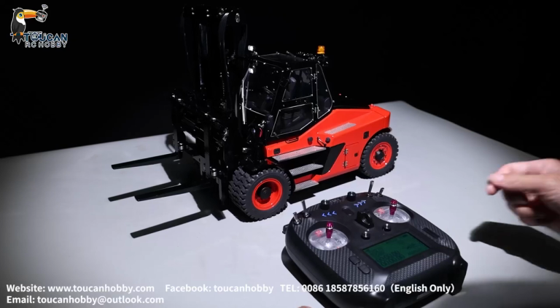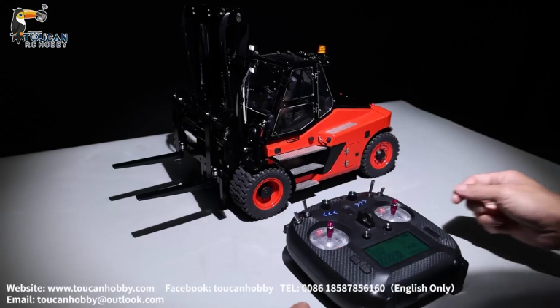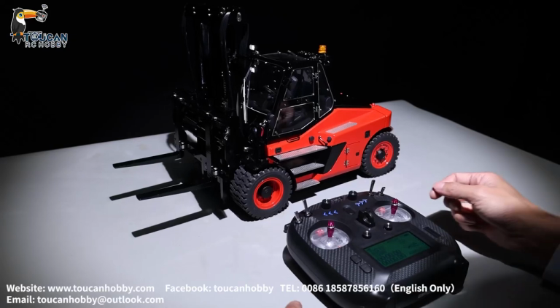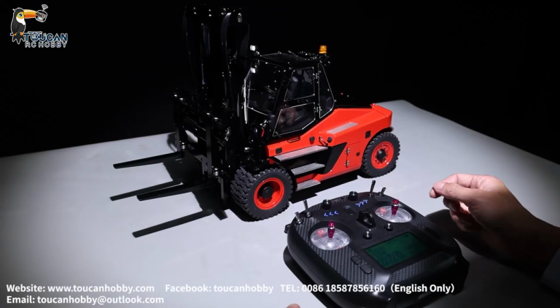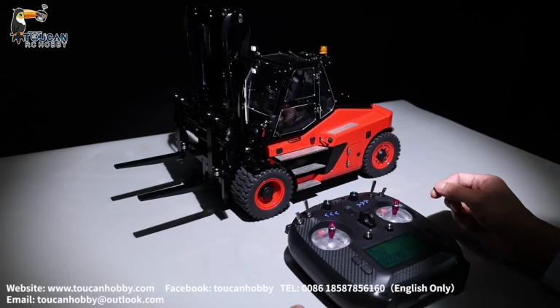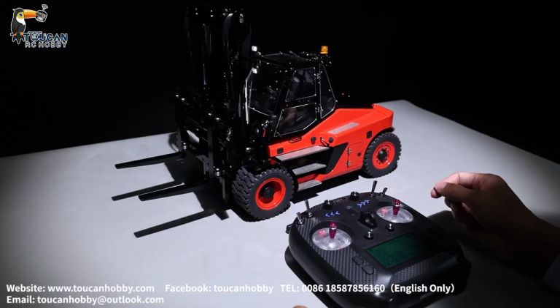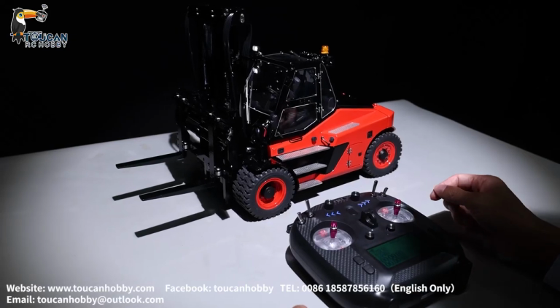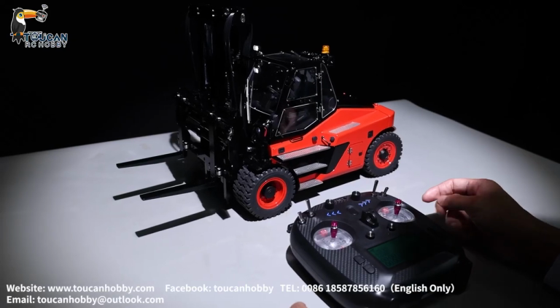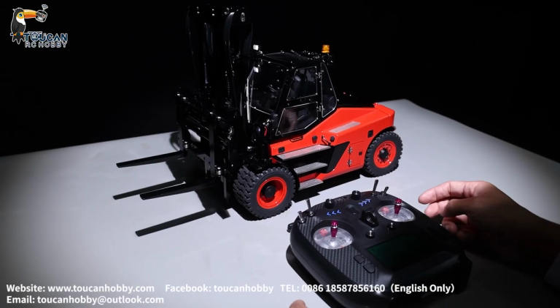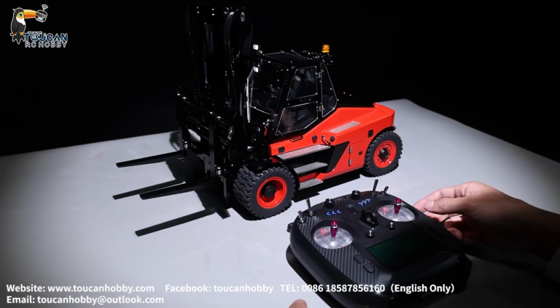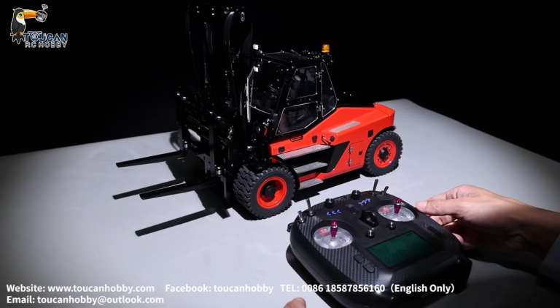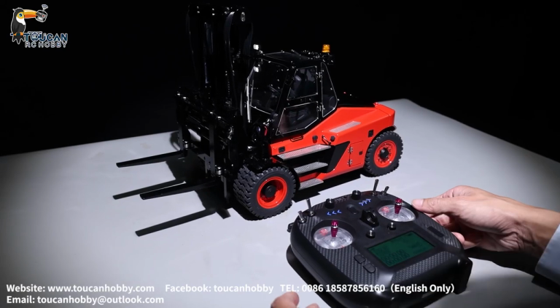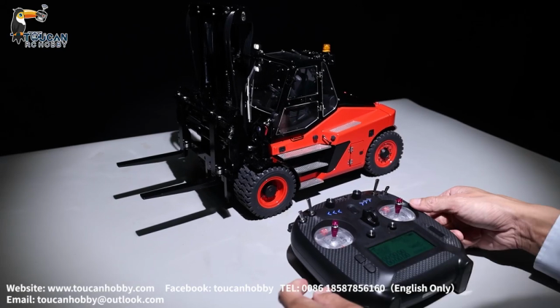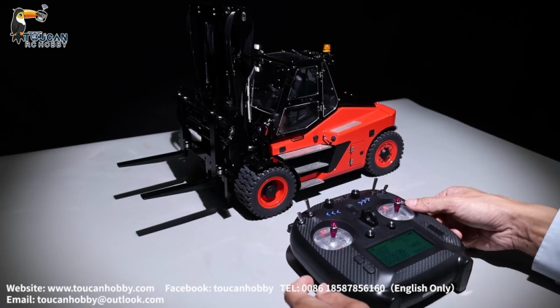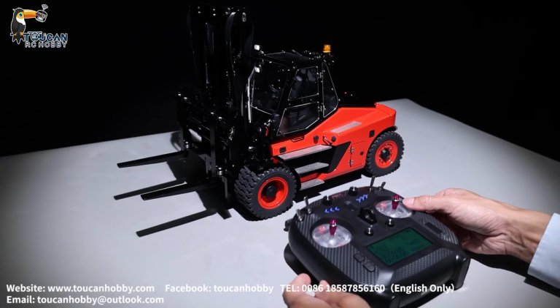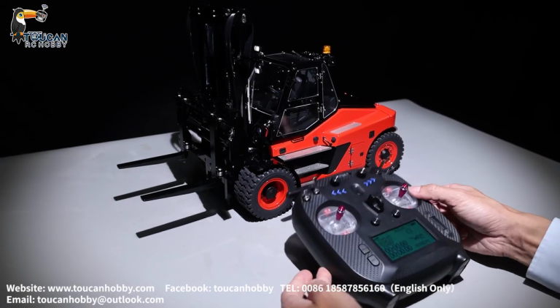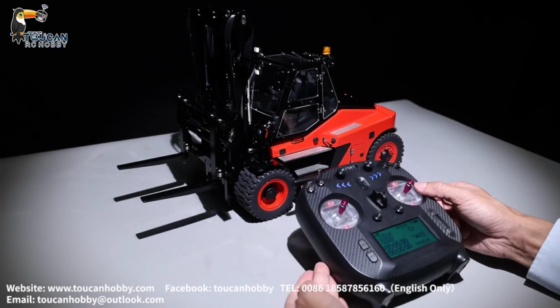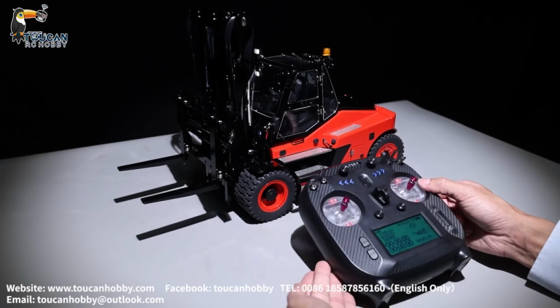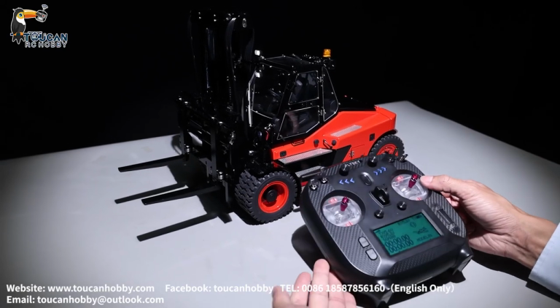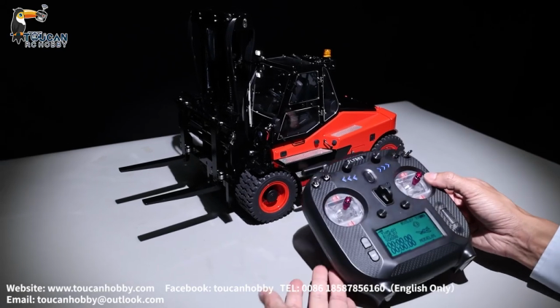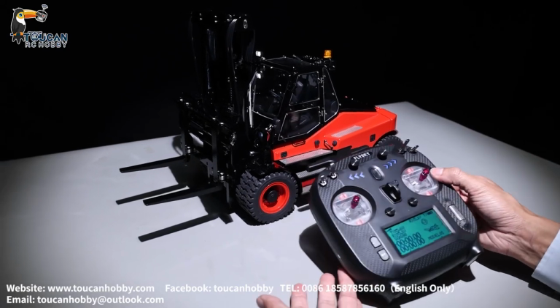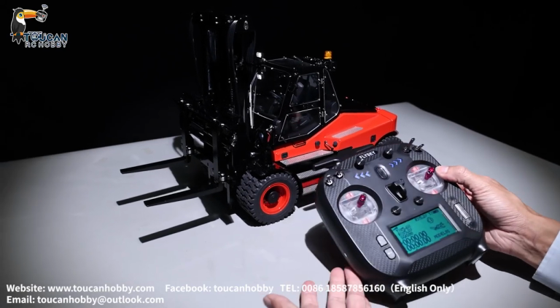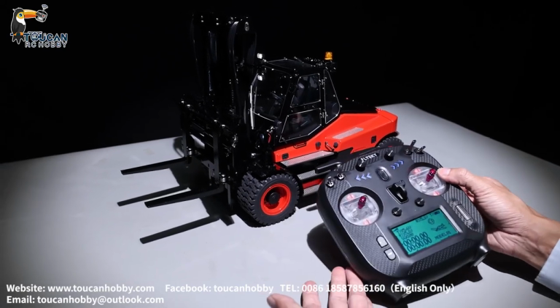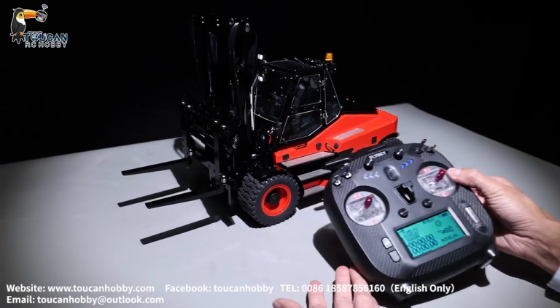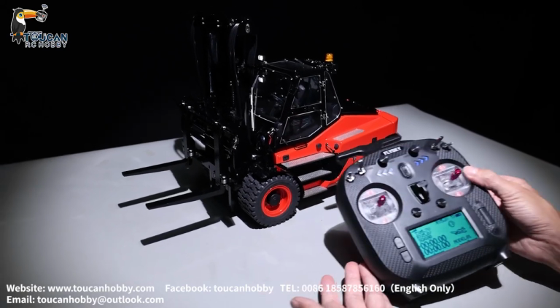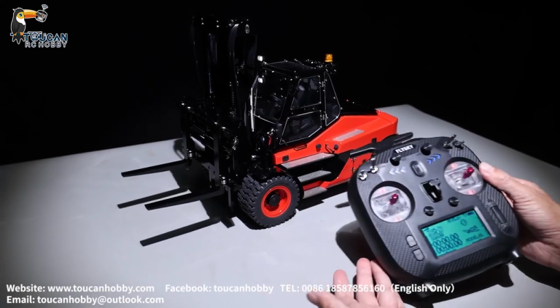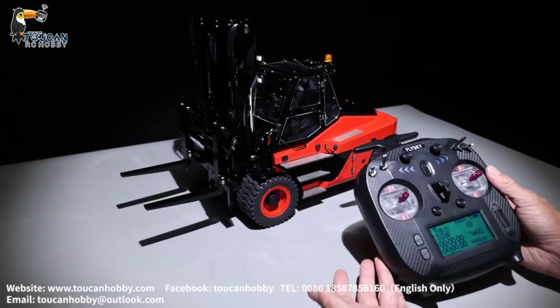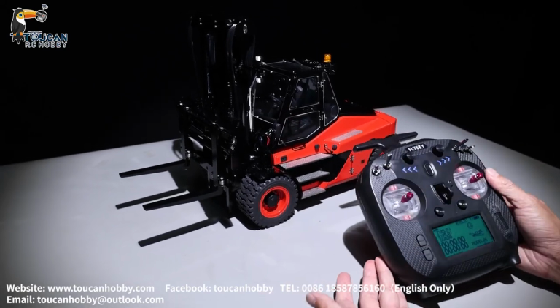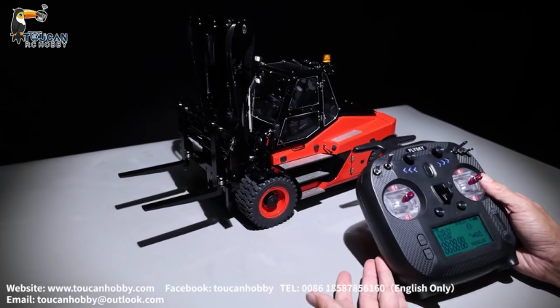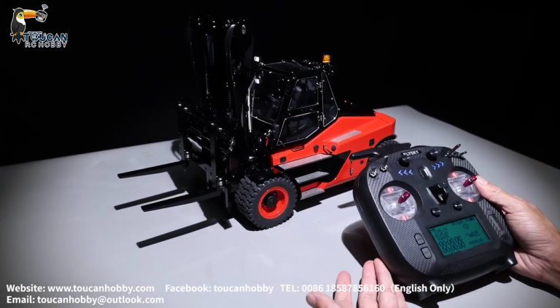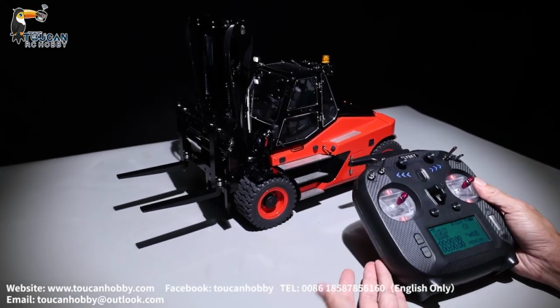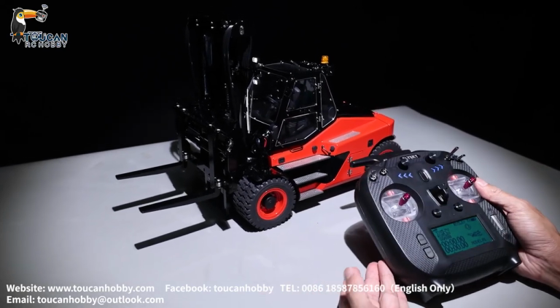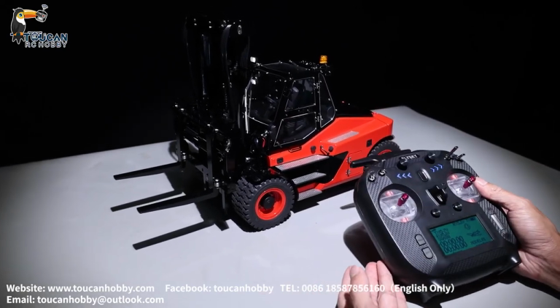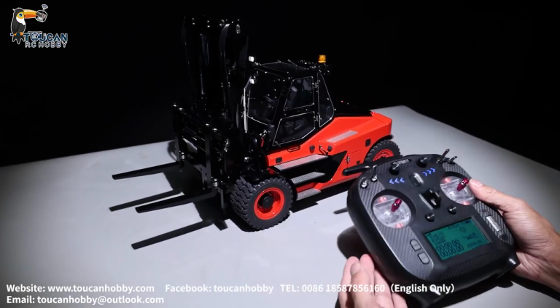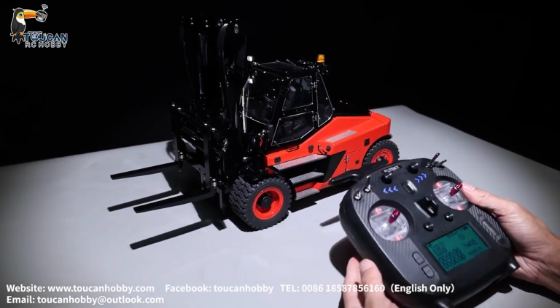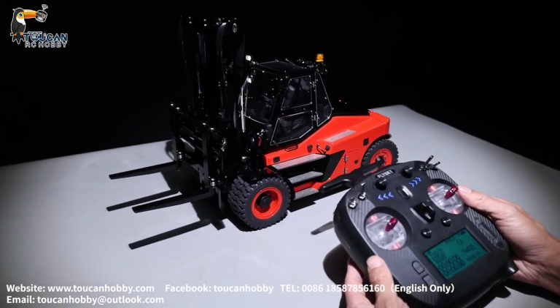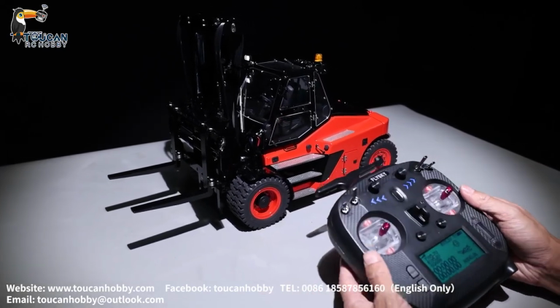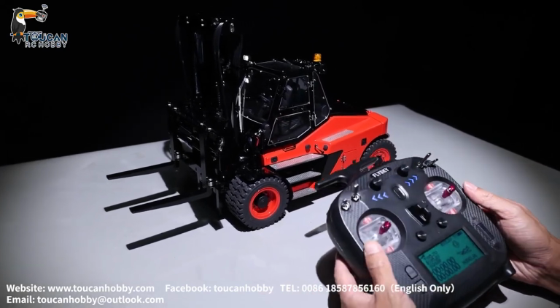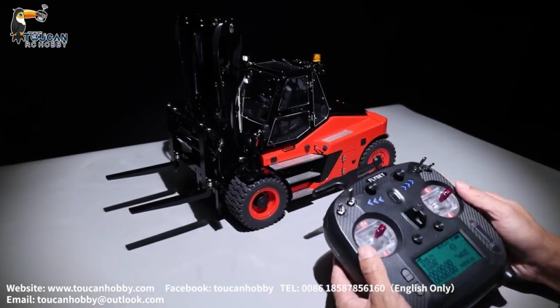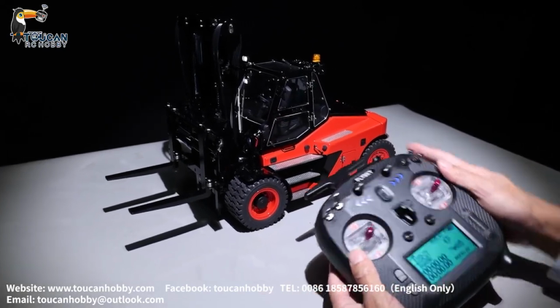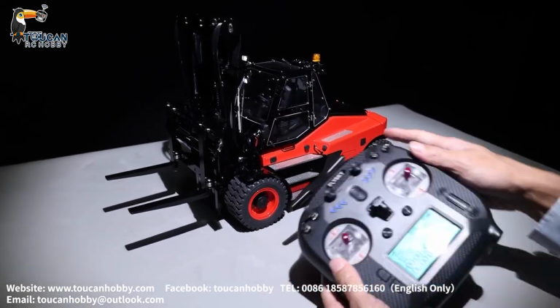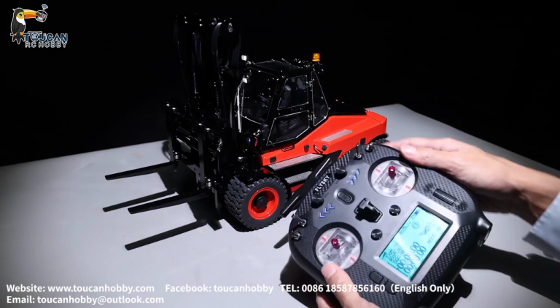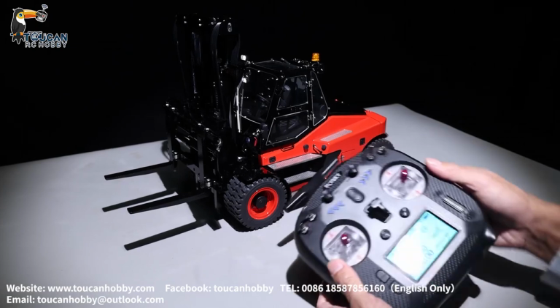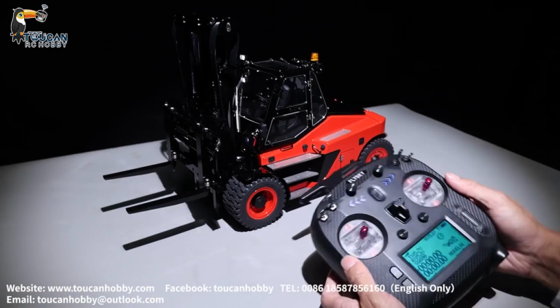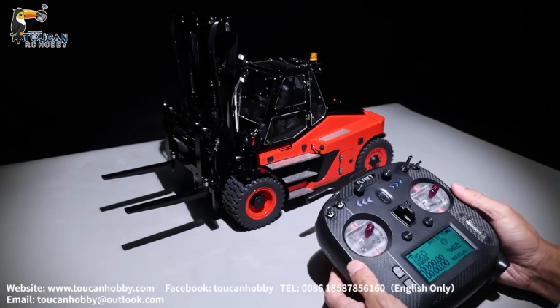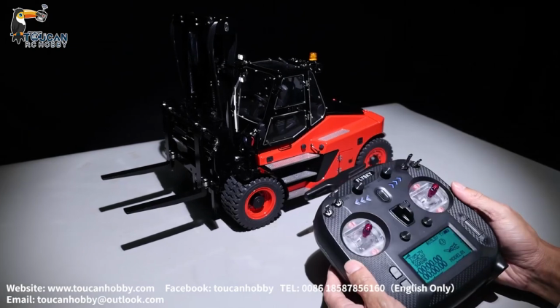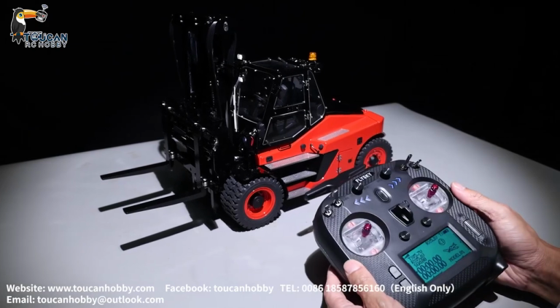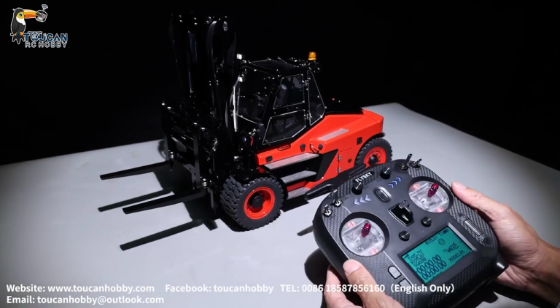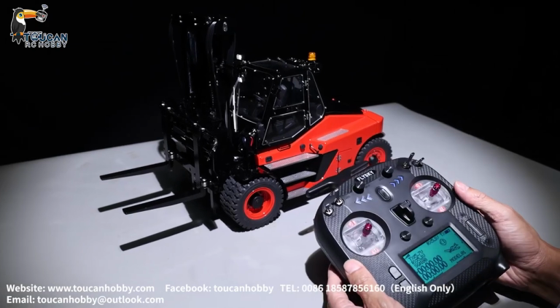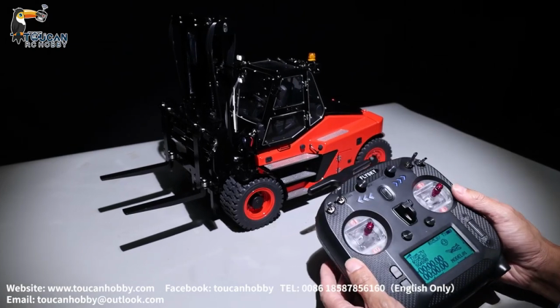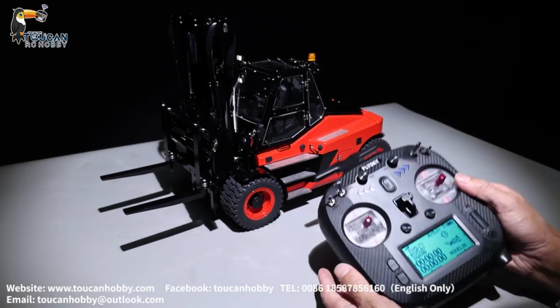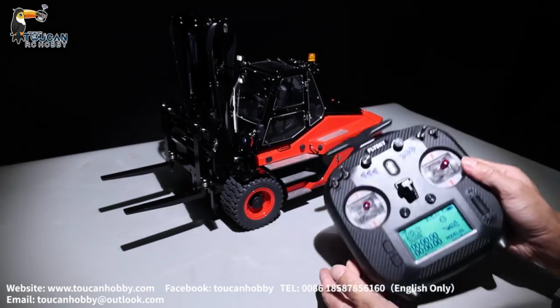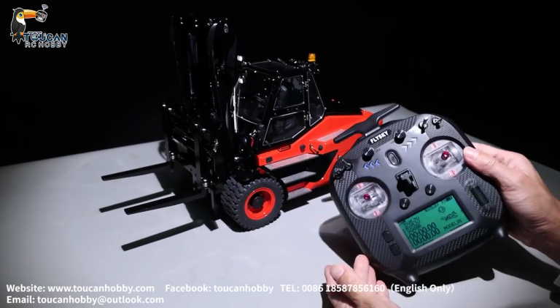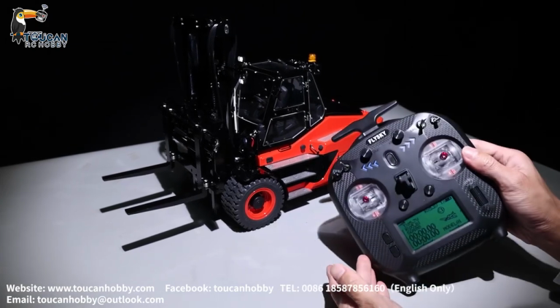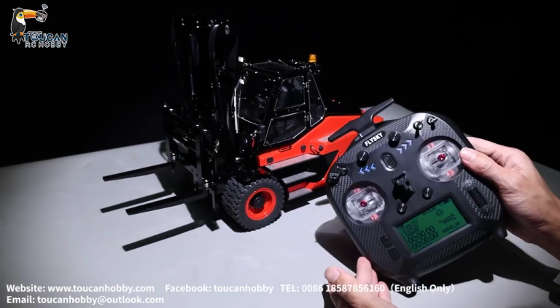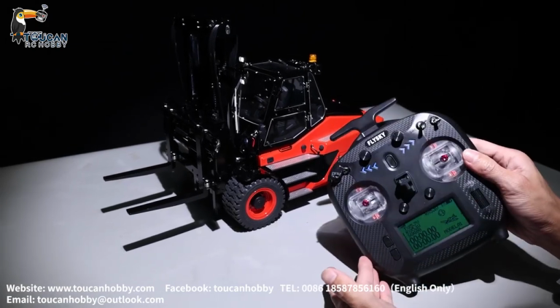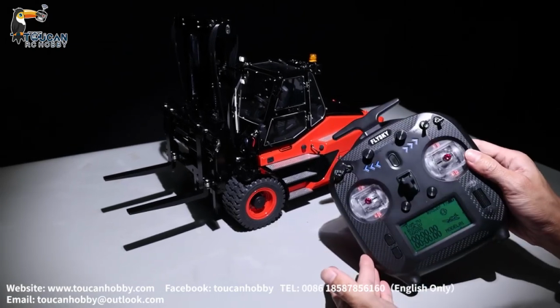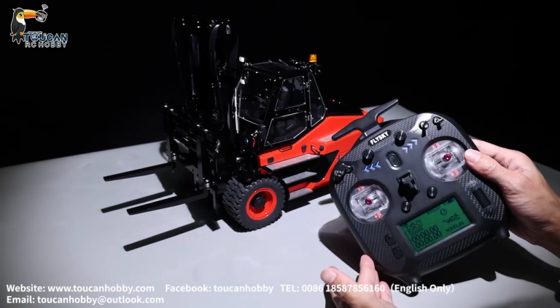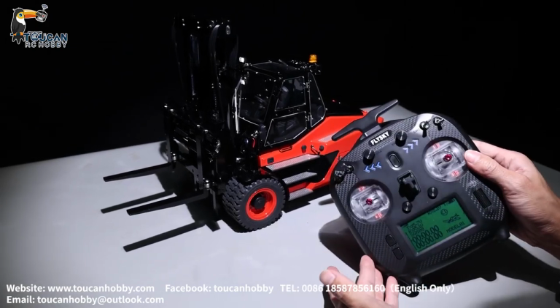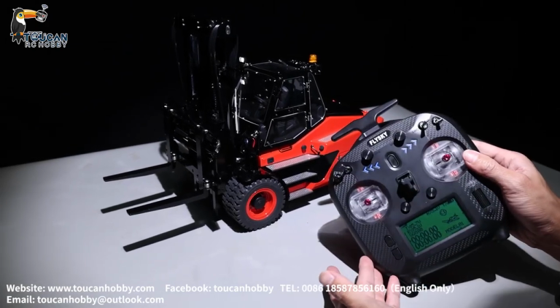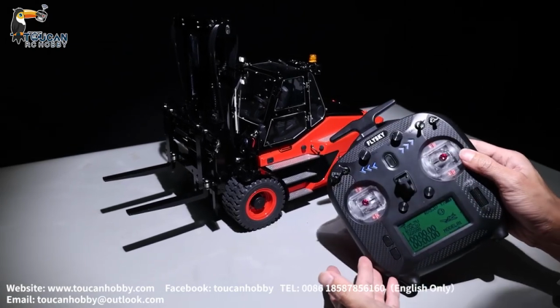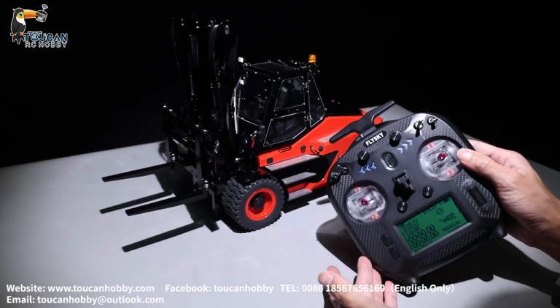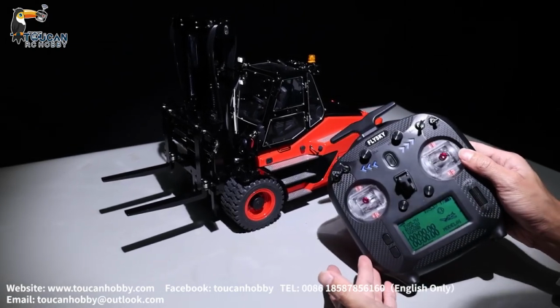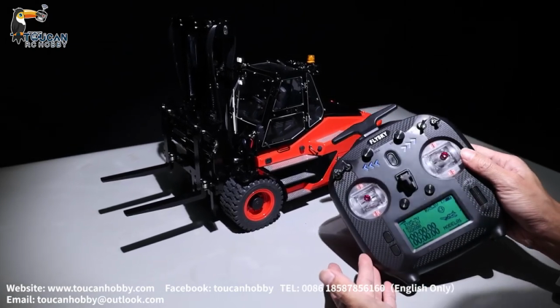Hello all my friends, I'm Oliver from Token Hobby. Let's see how to operate this forklift from Leishu with this ST8 radio.